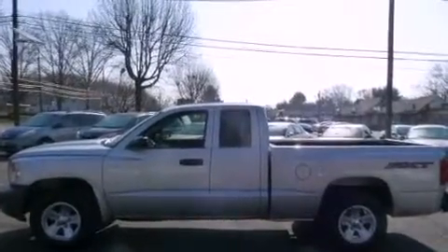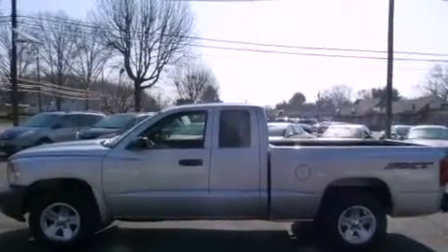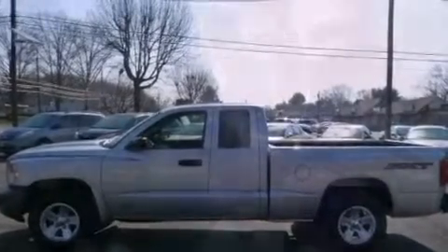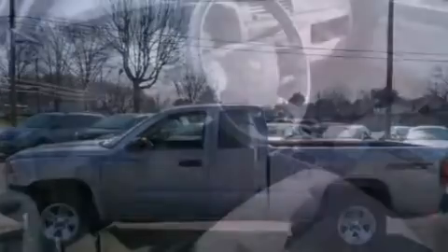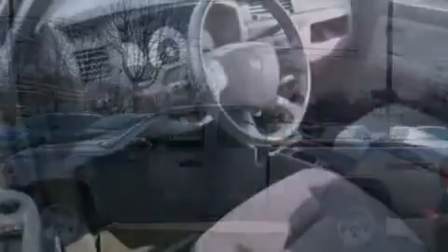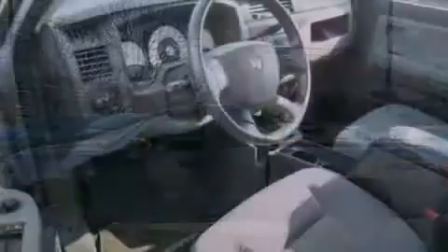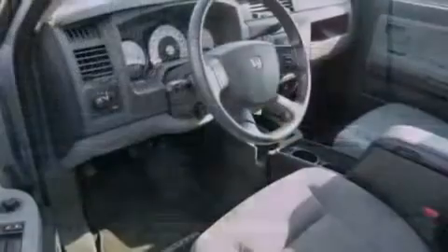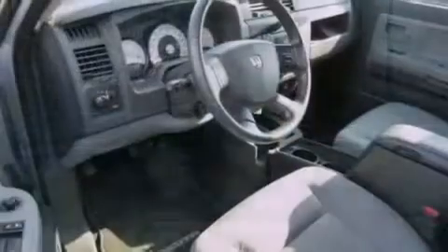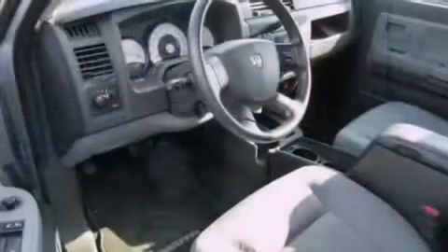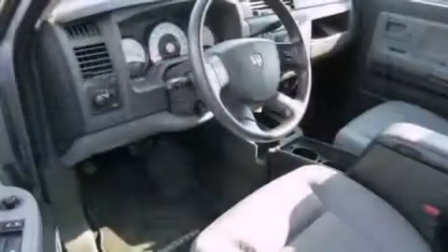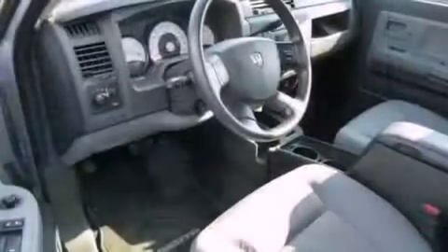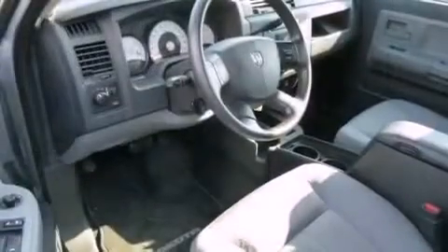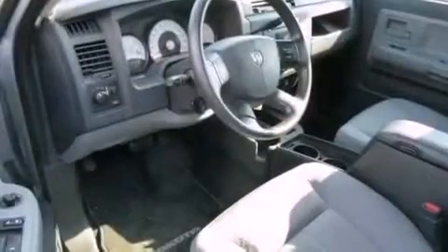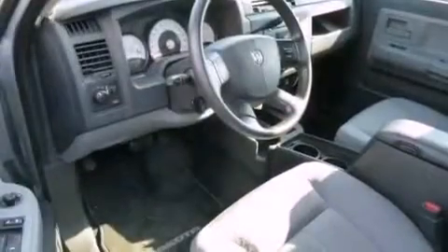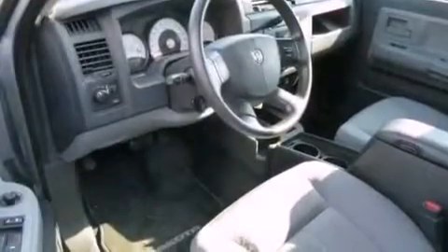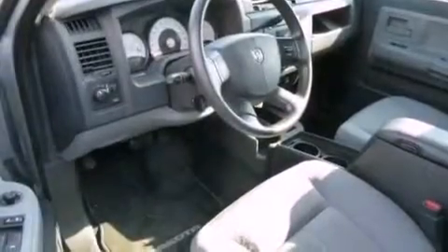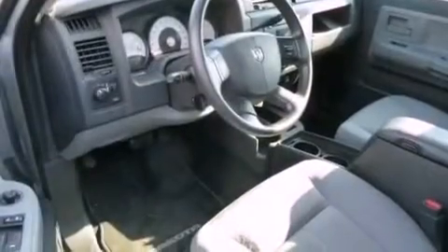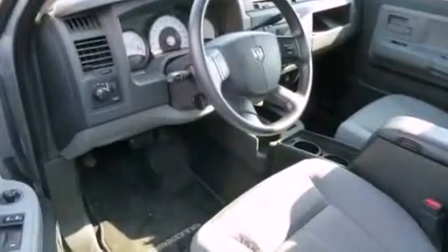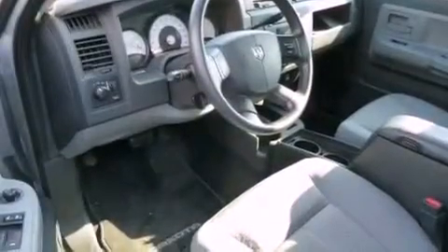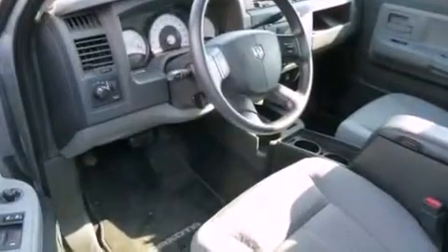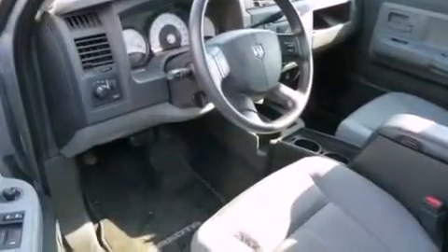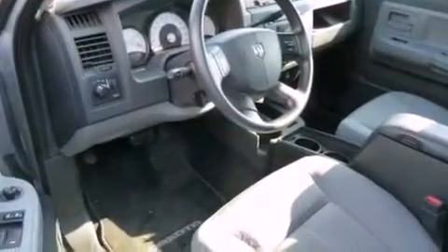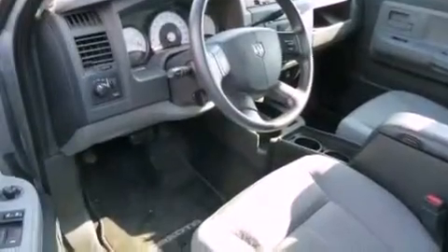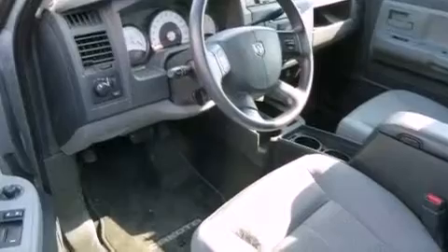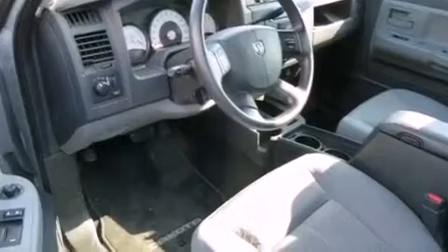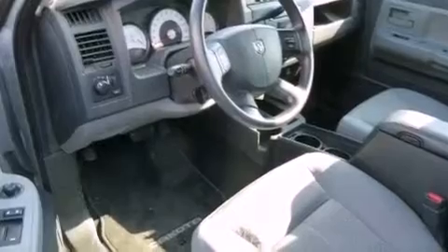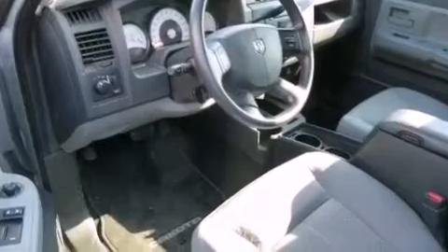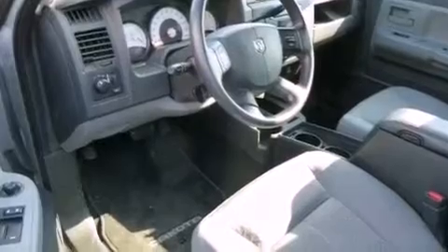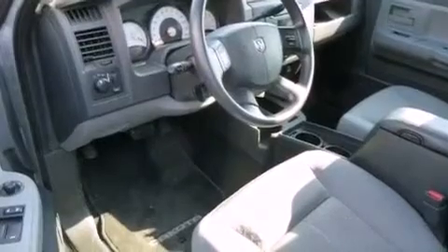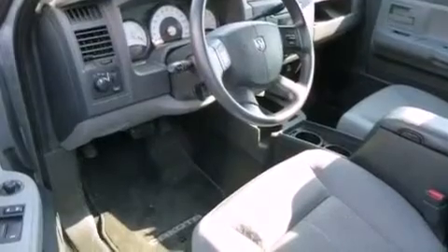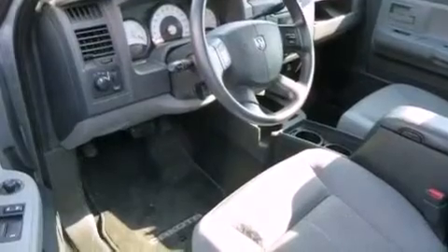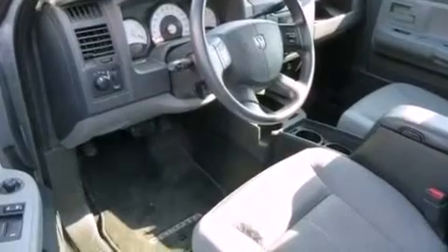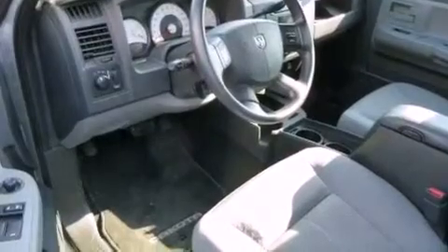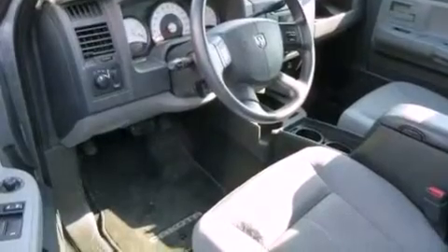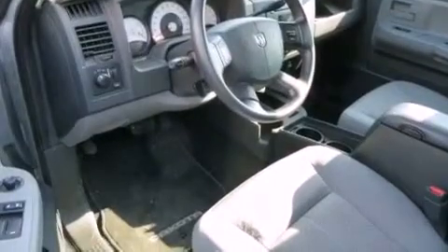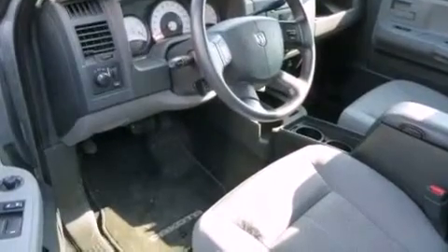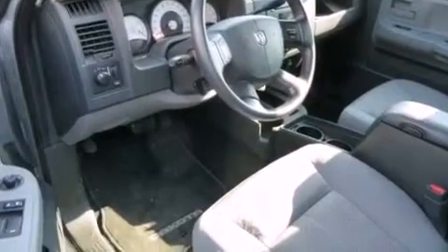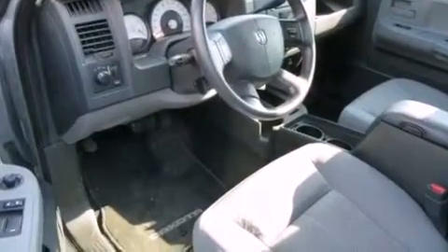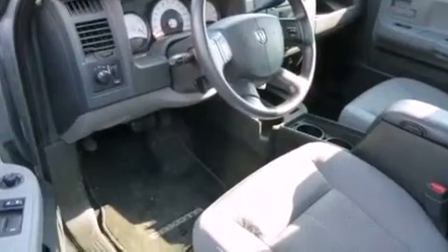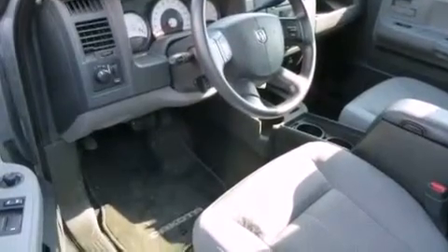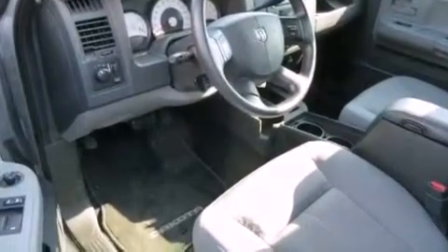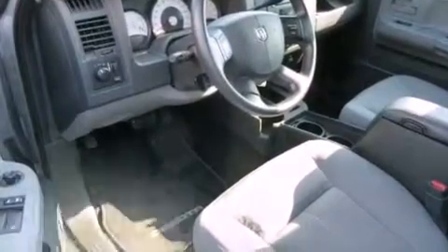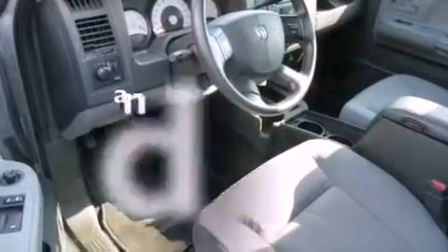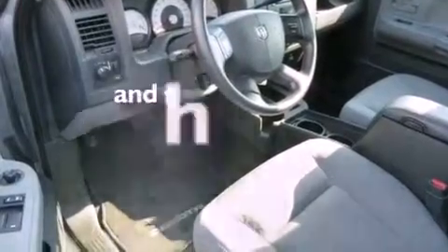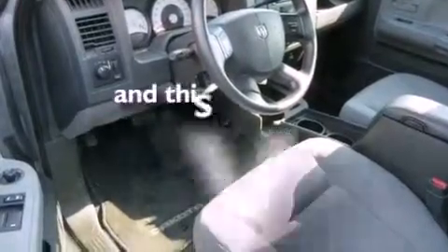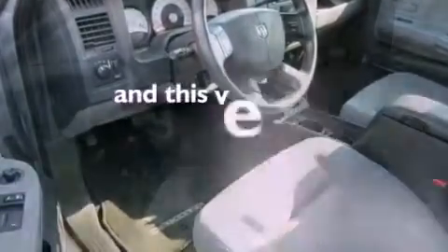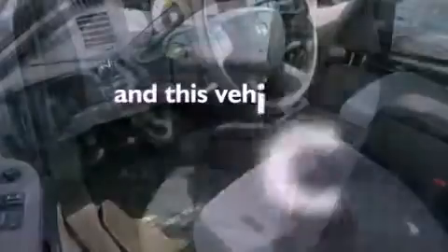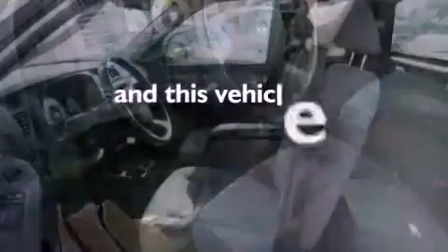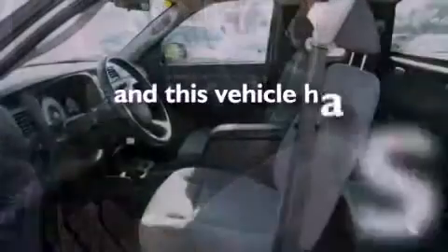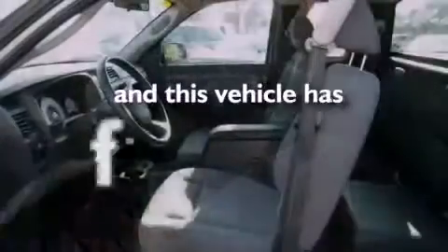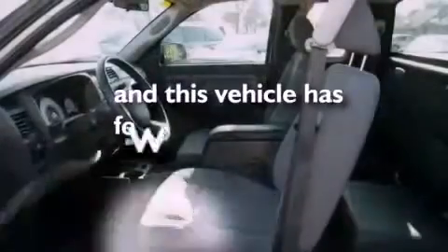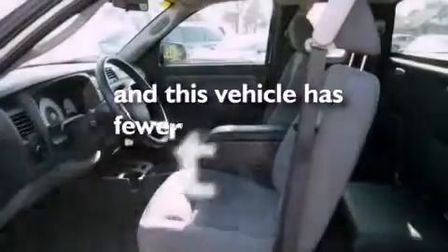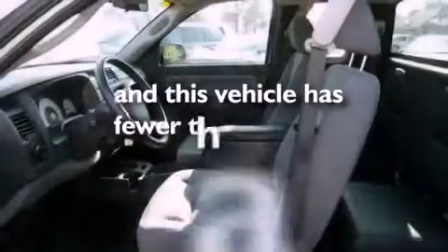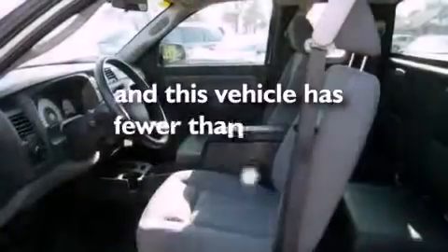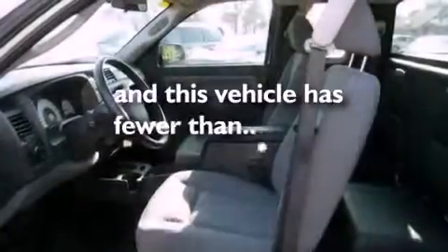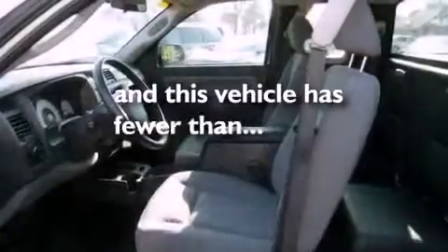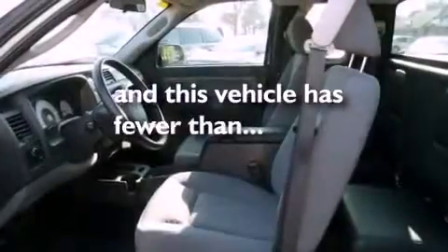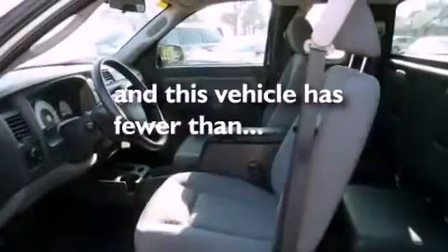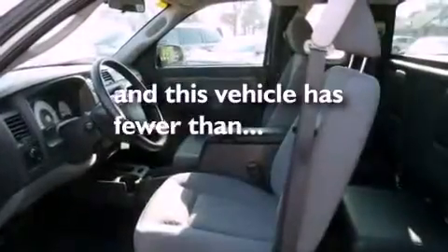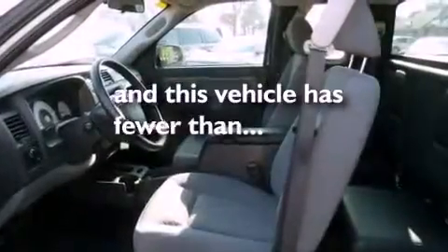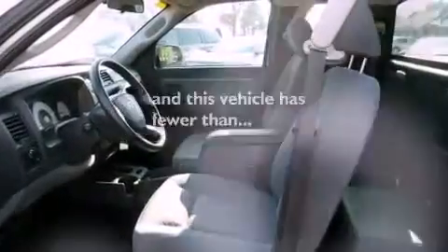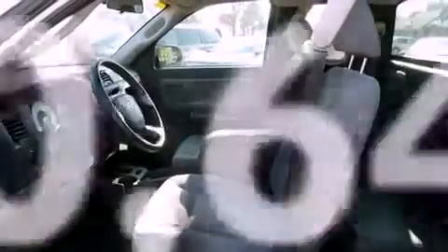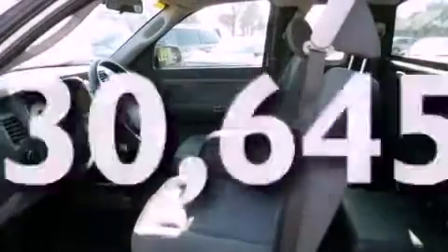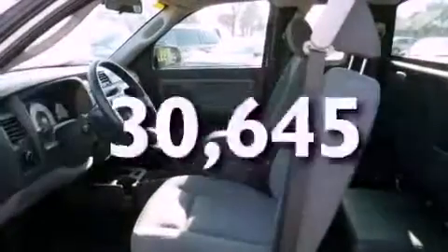Privacy glass, an anti-lock braking system, air conditioning, and this vehicle has less than 31,000 miles.